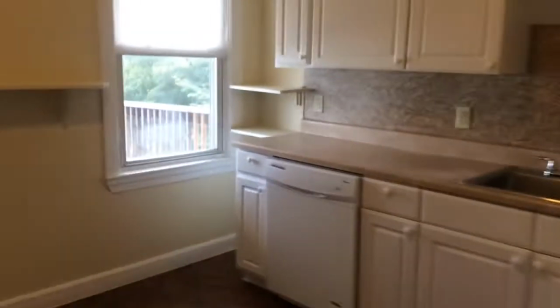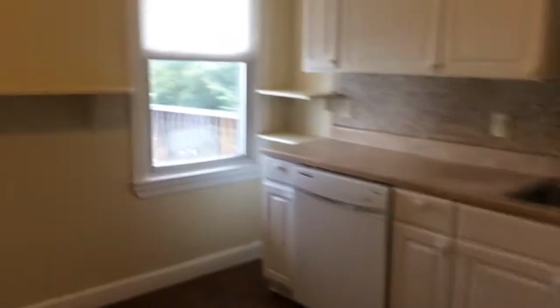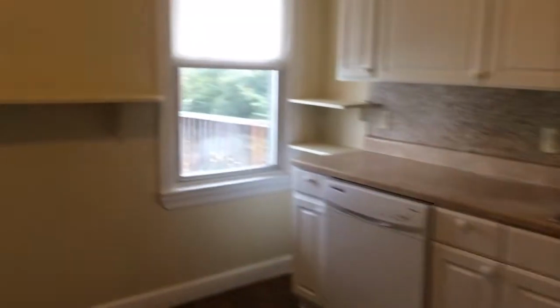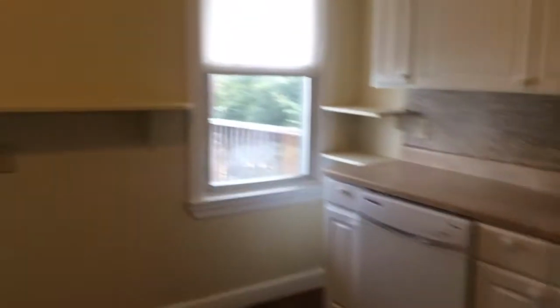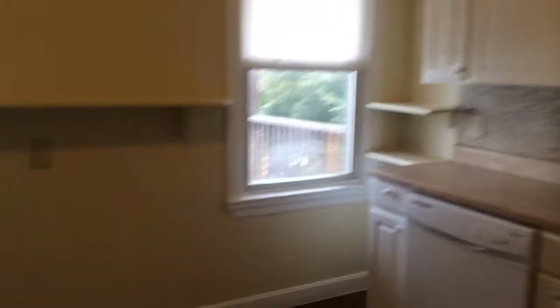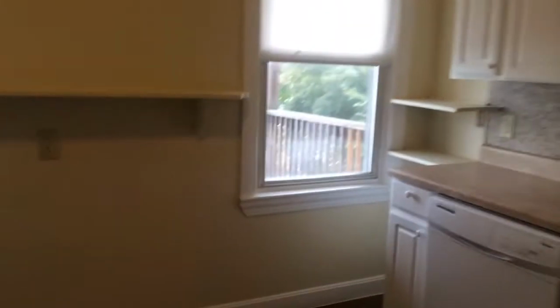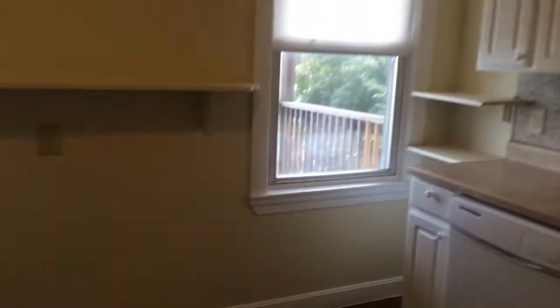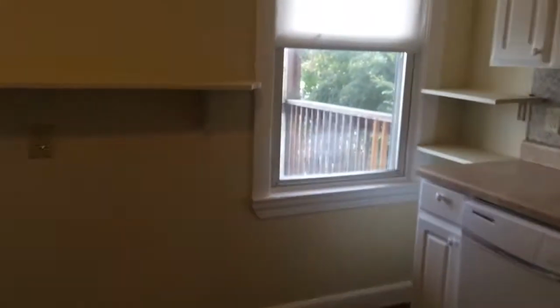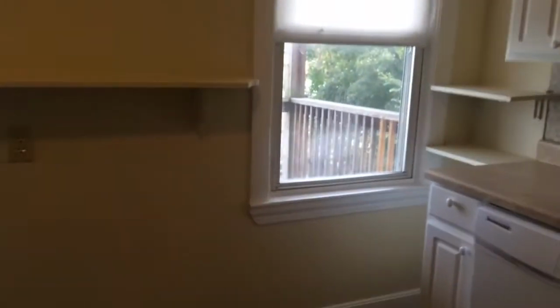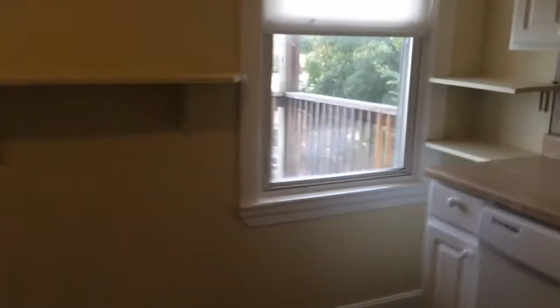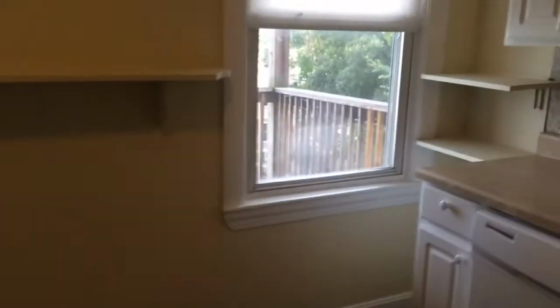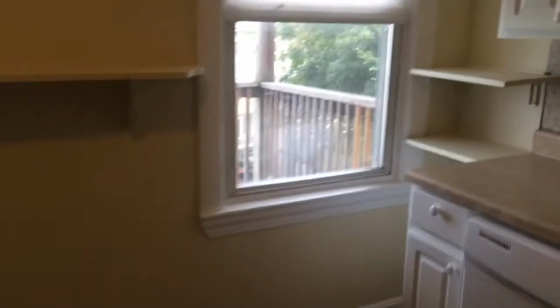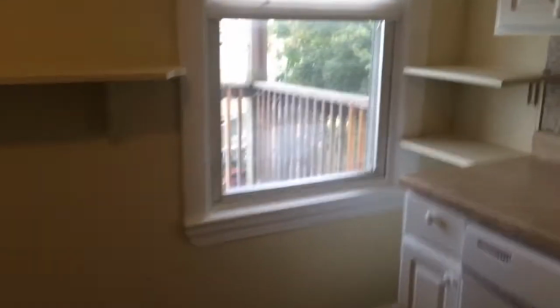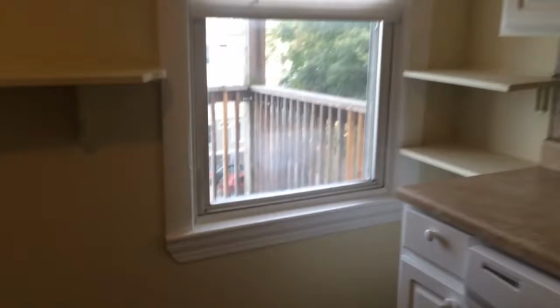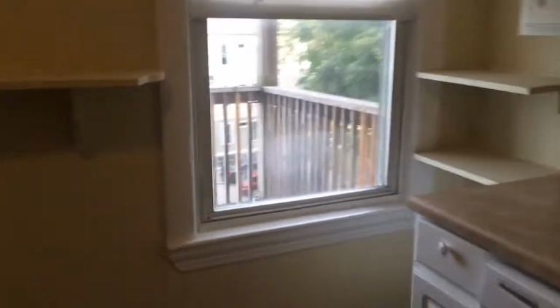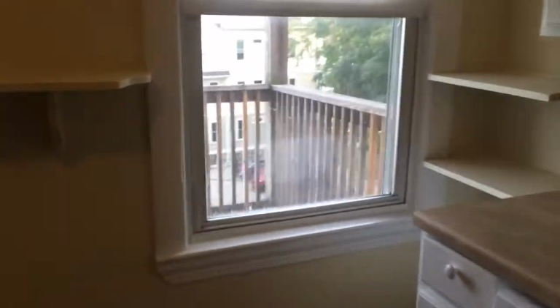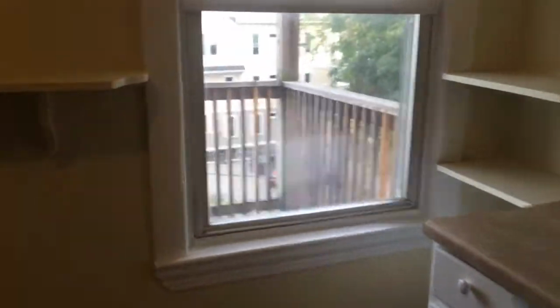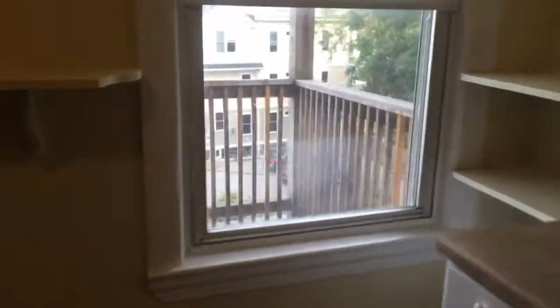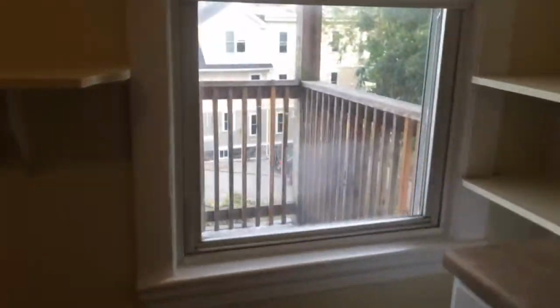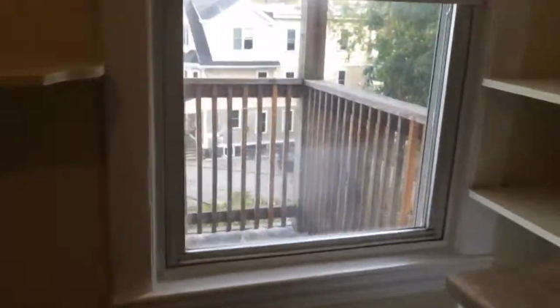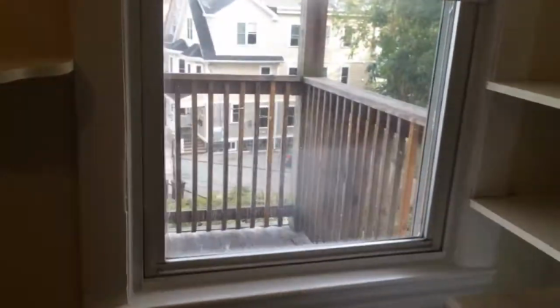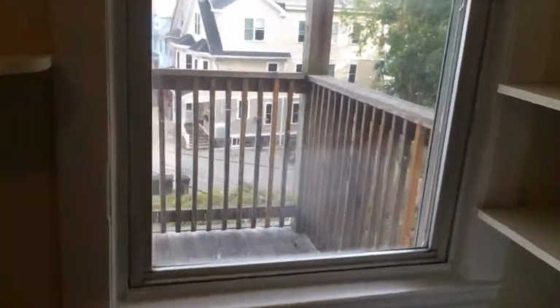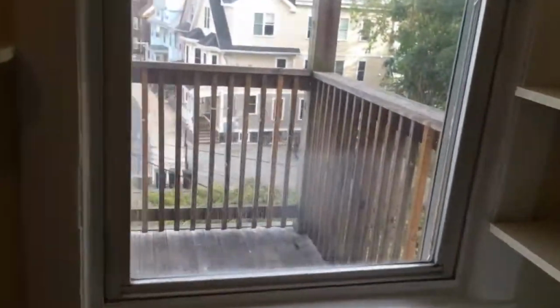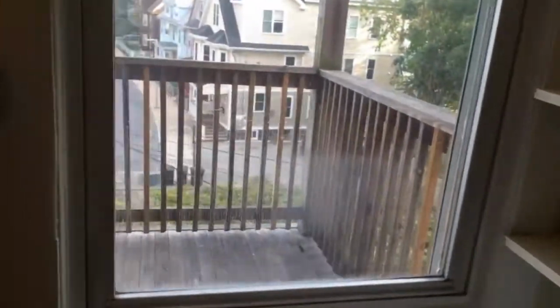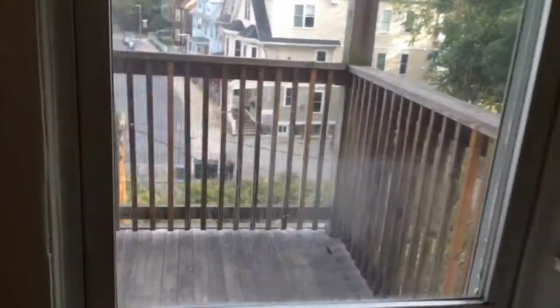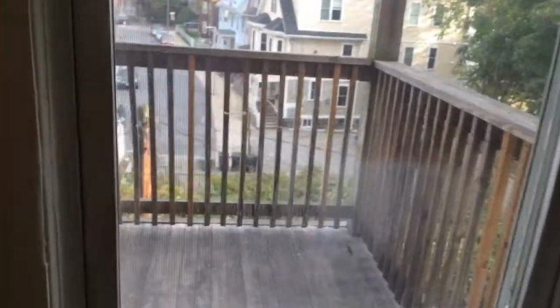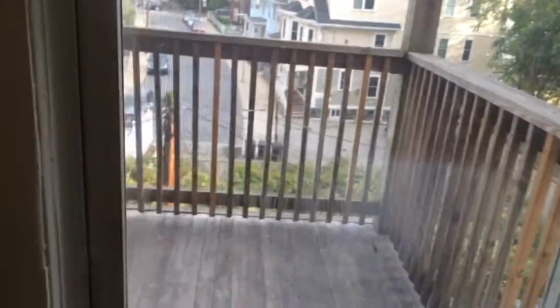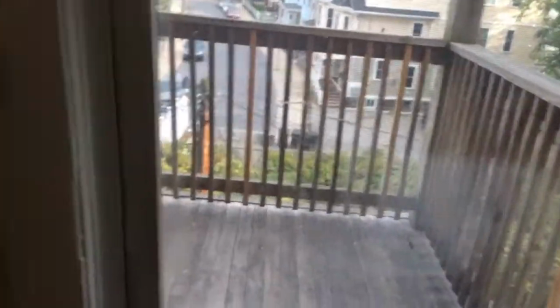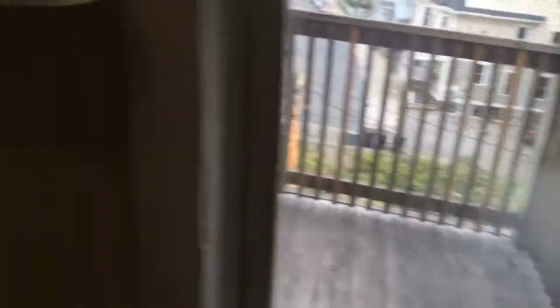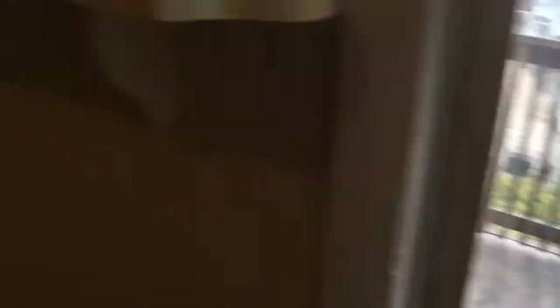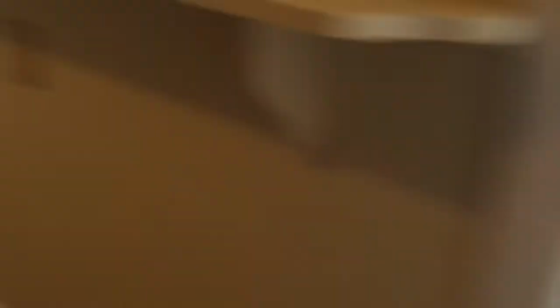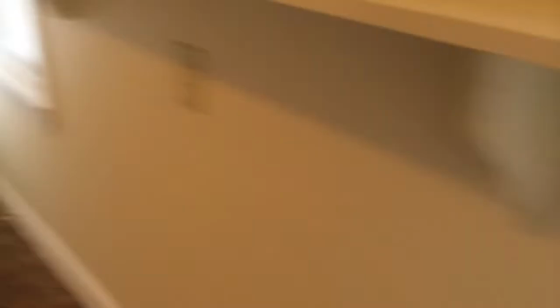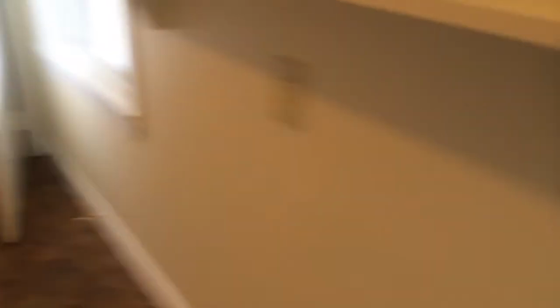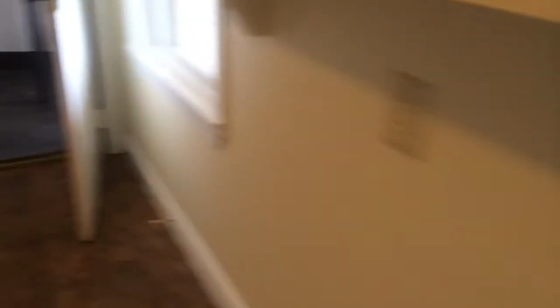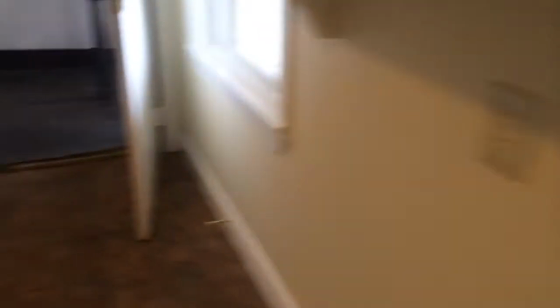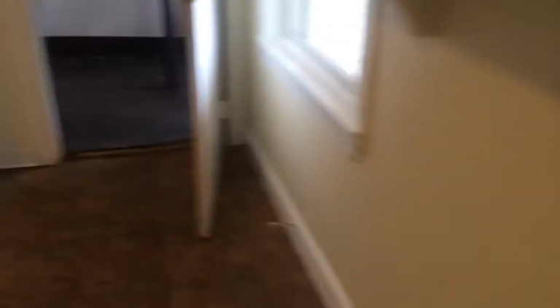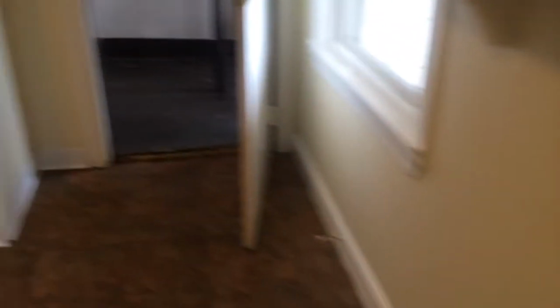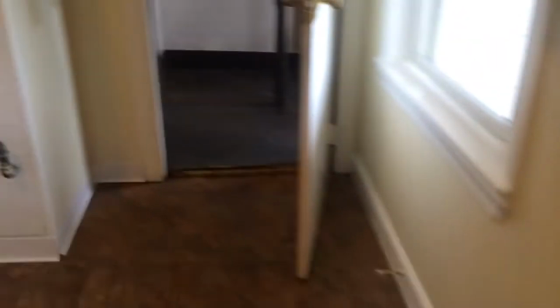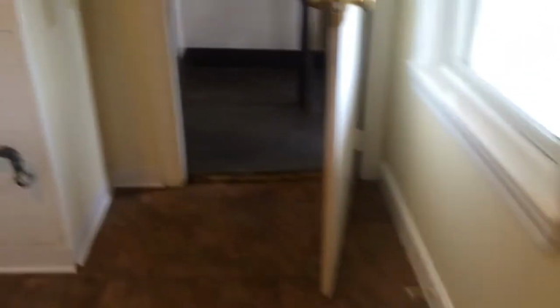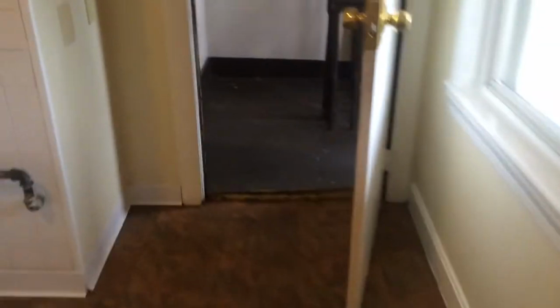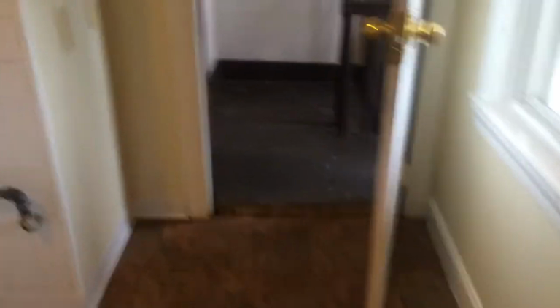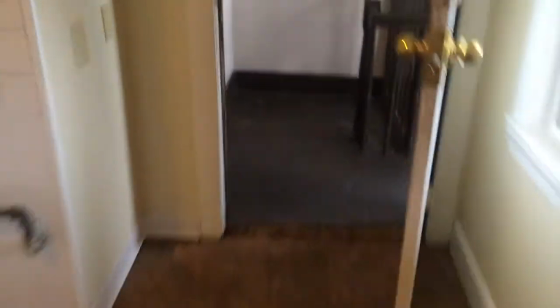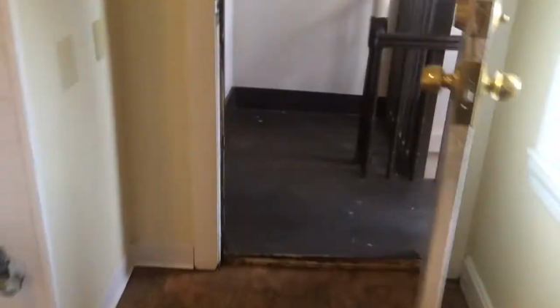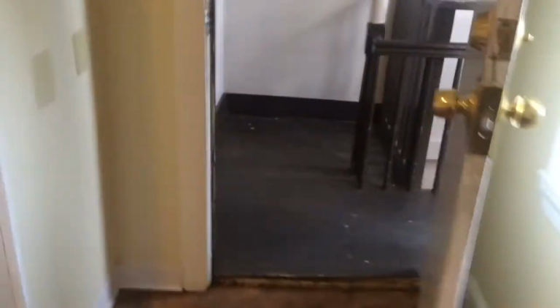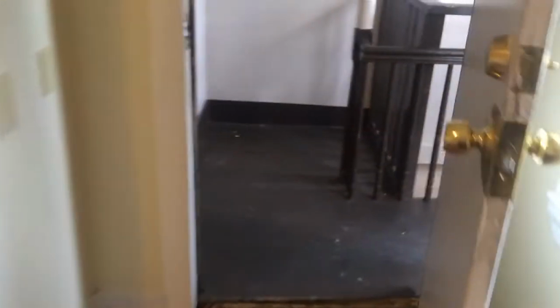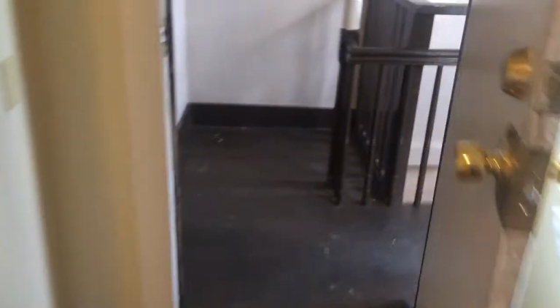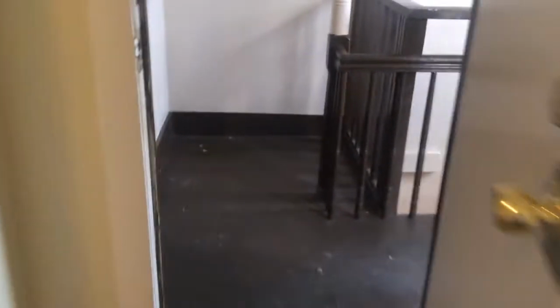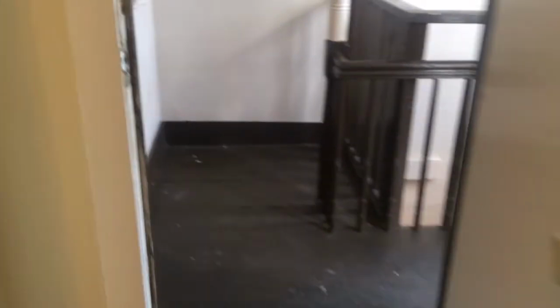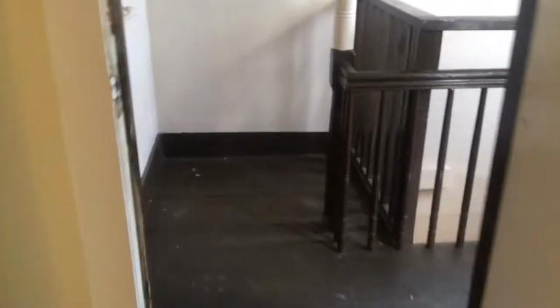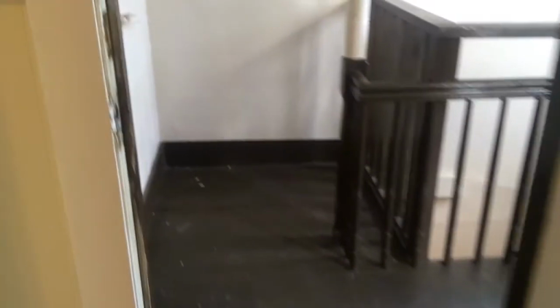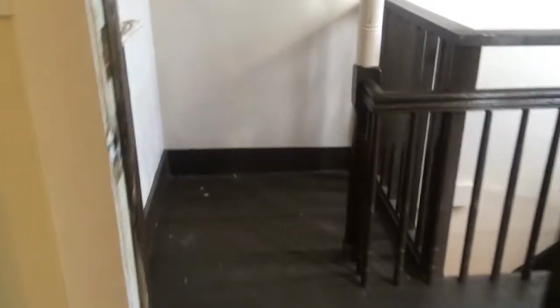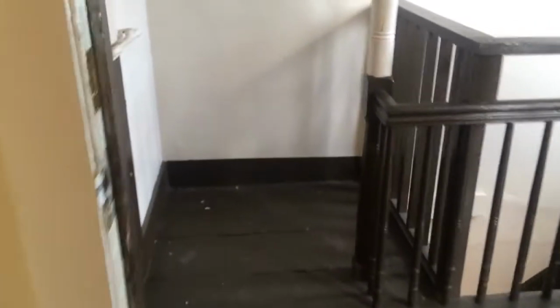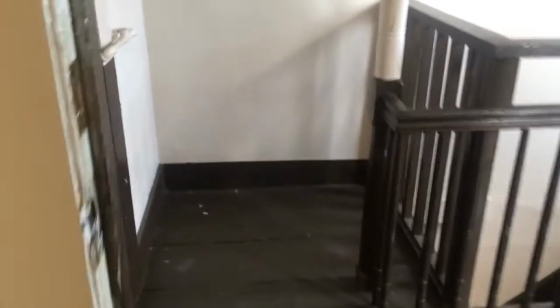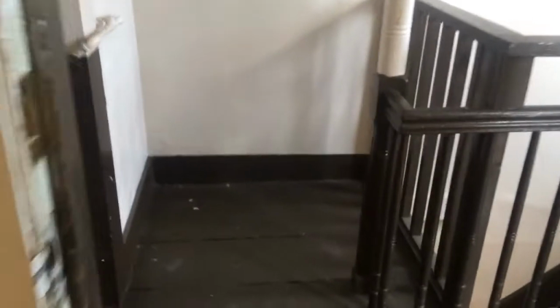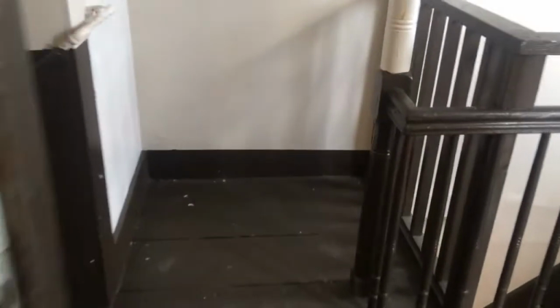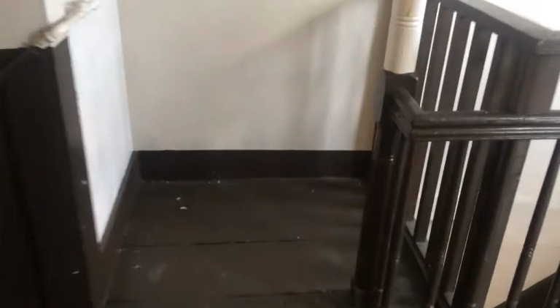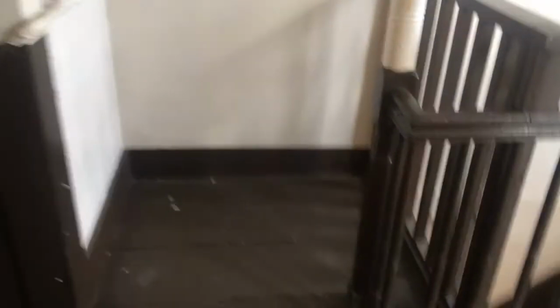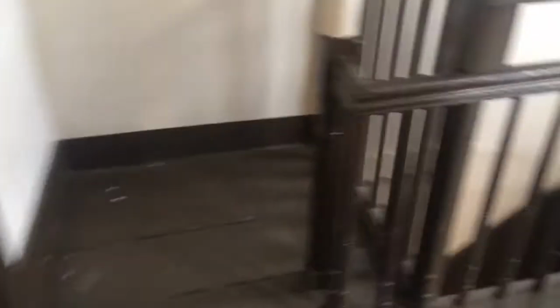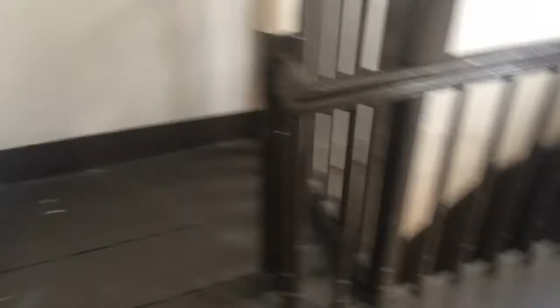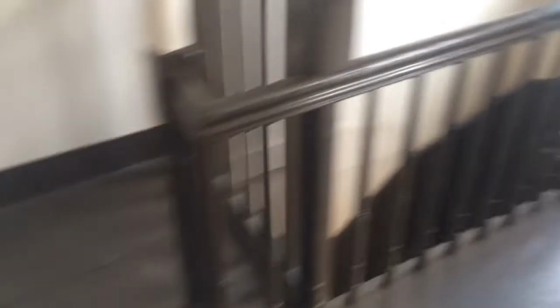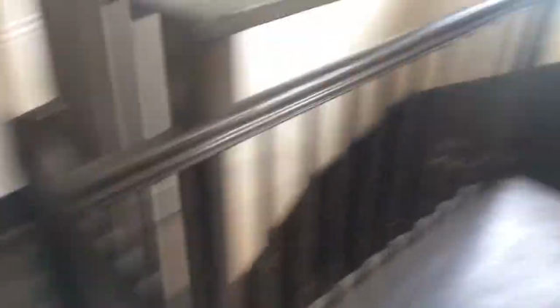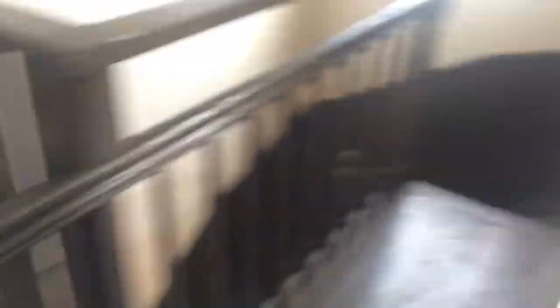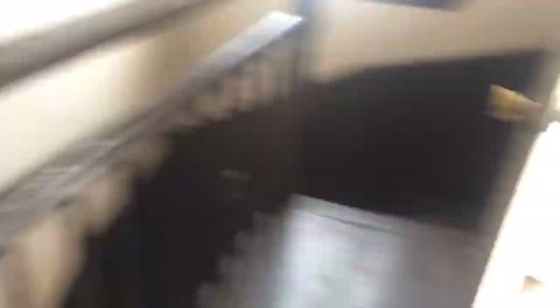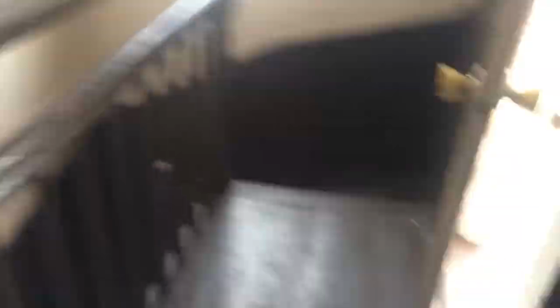It does have a nice little secluded back porch, which we'll walk through the back hallway and take a look at.